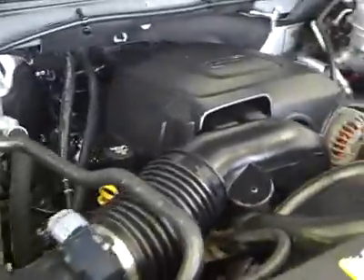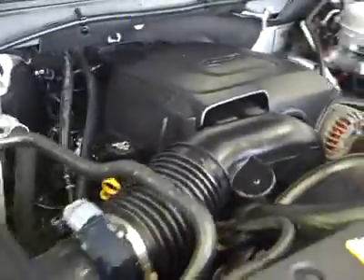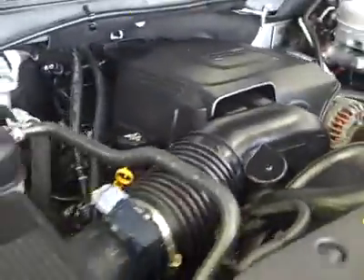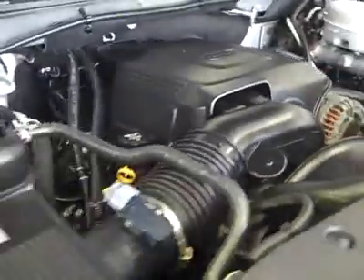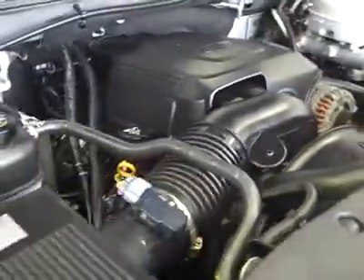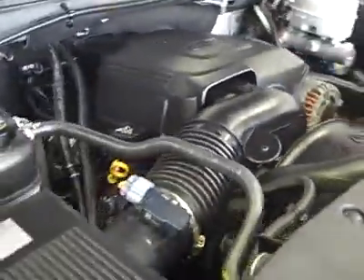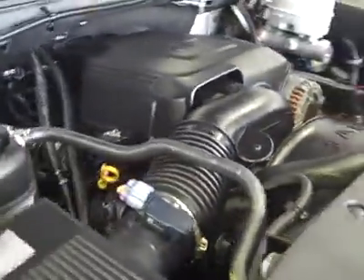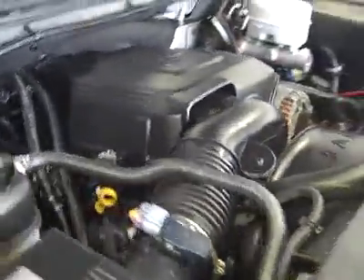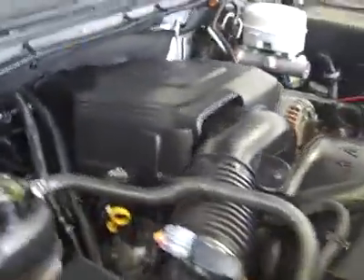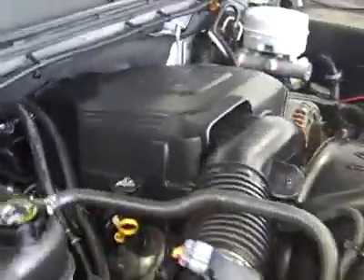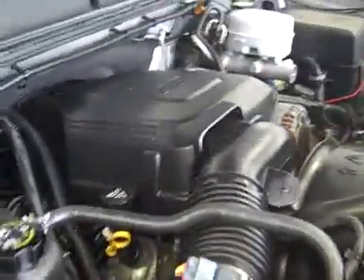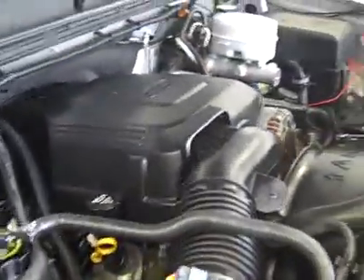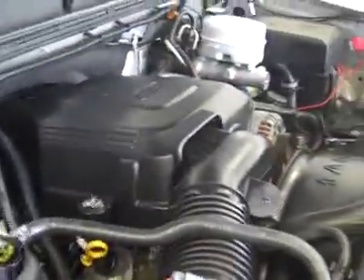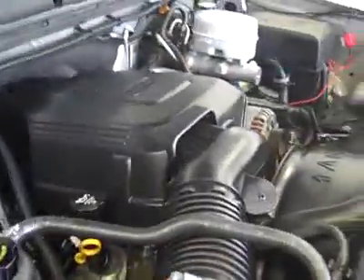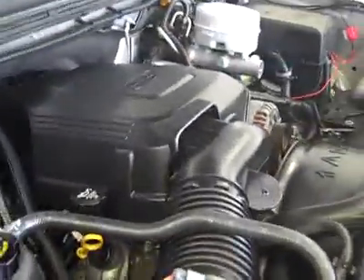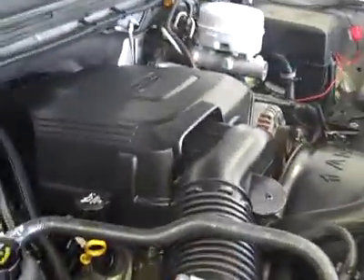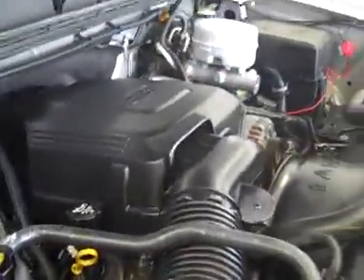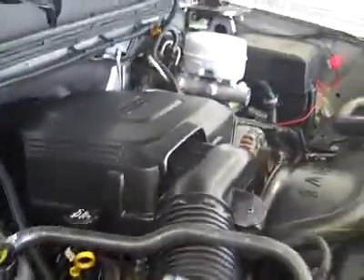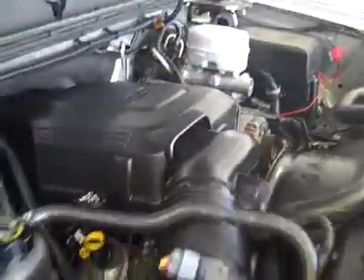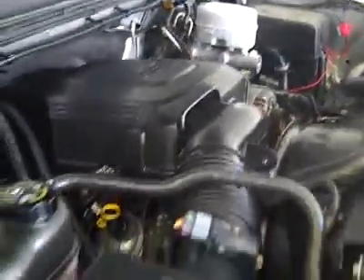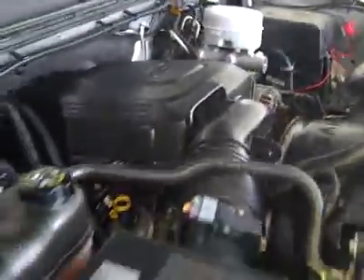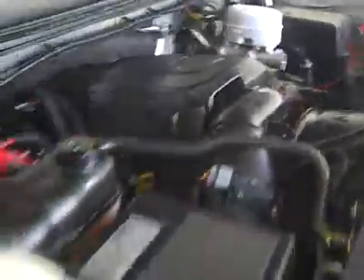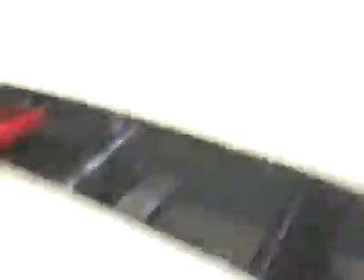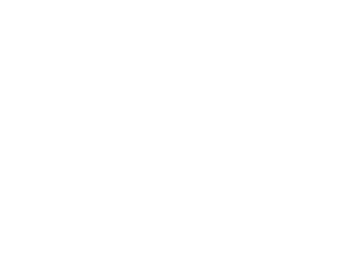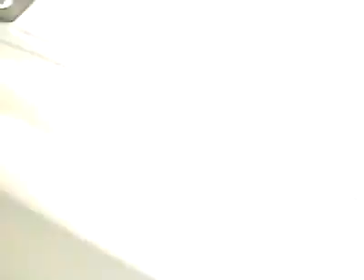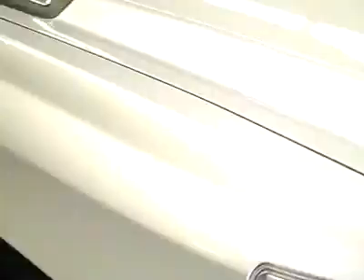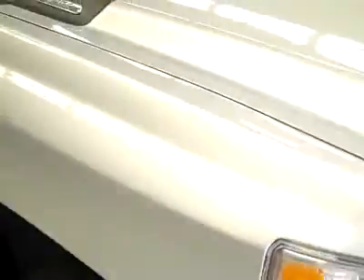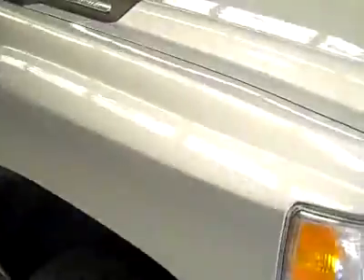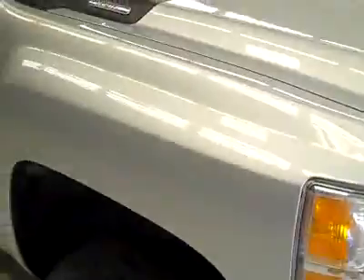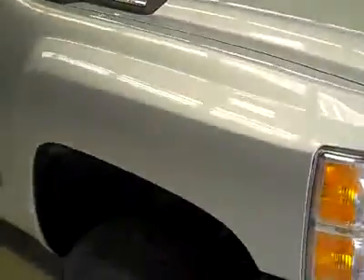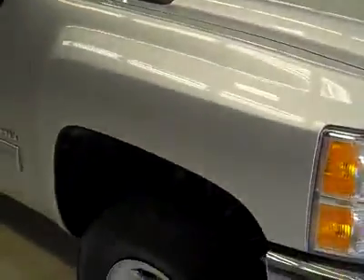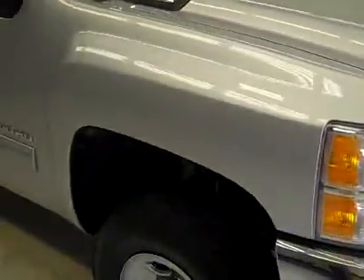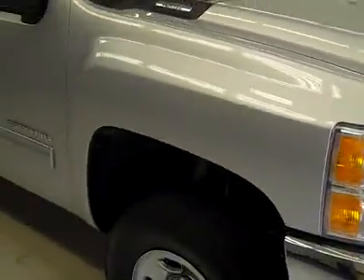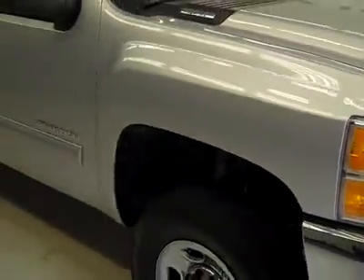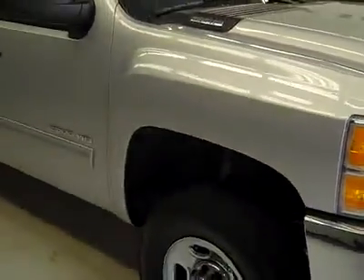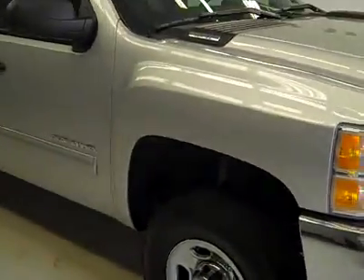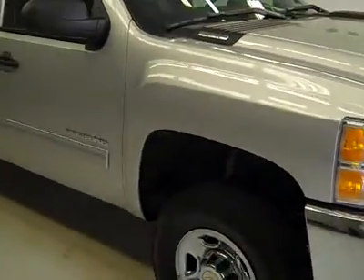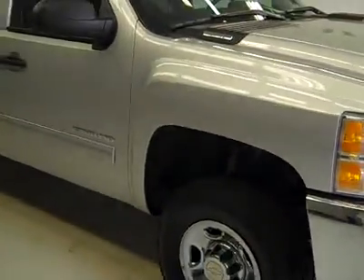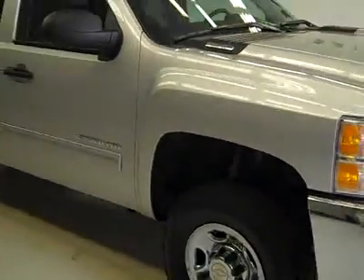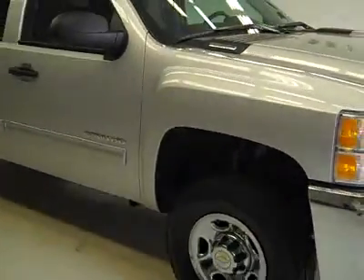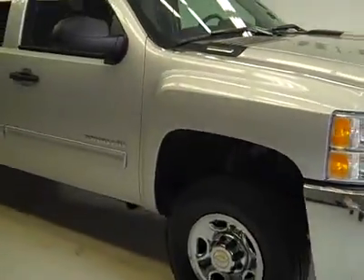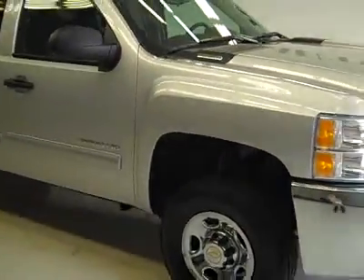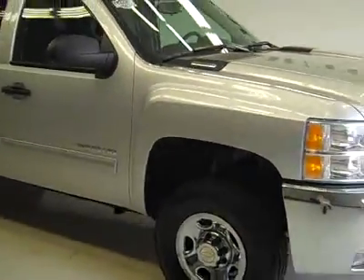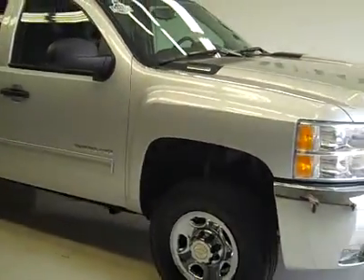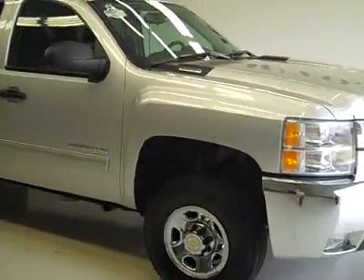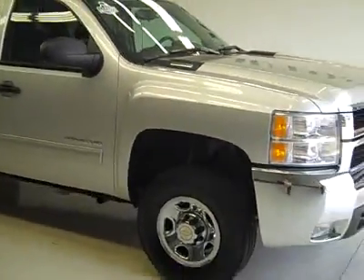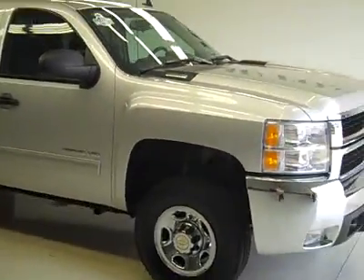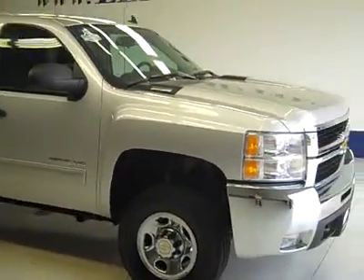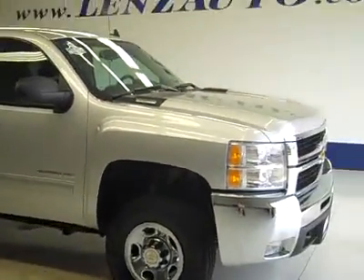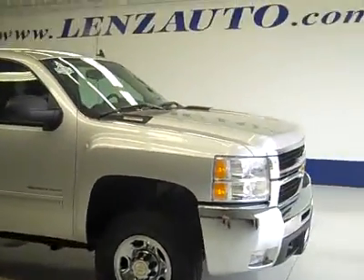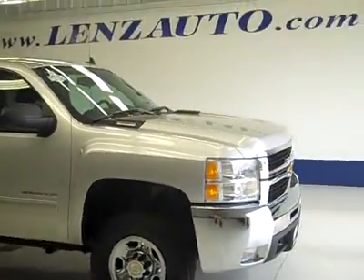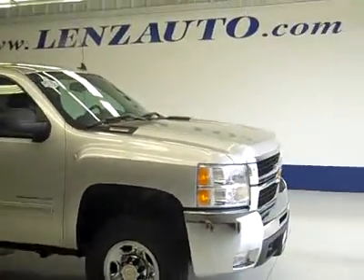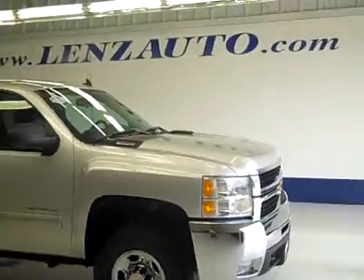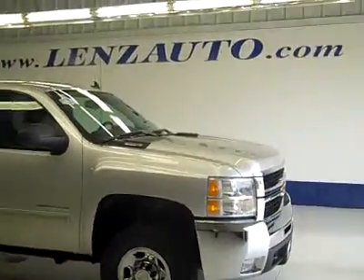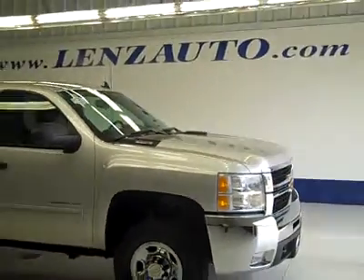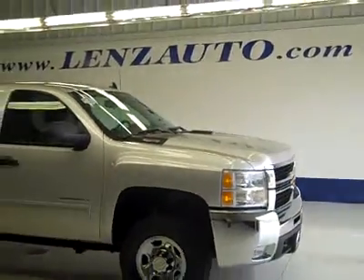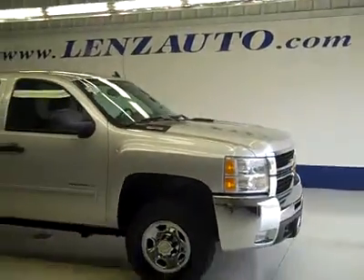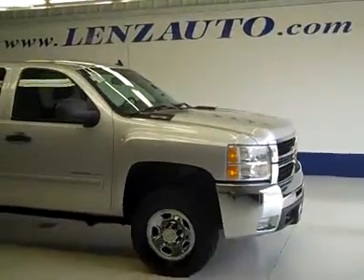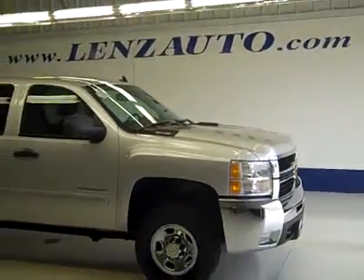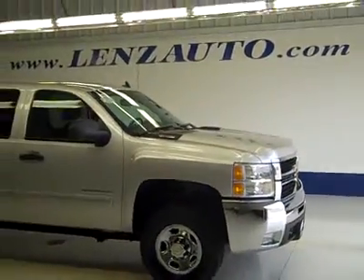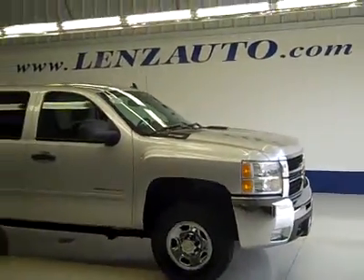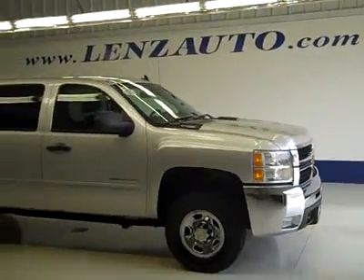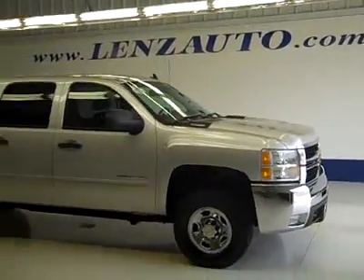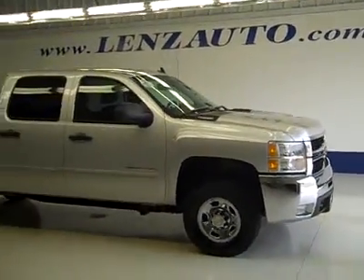If you'd like to see more pictures along with a full description, or to take a look at one of our other more than 450 vehicles, visit lensauto.com.